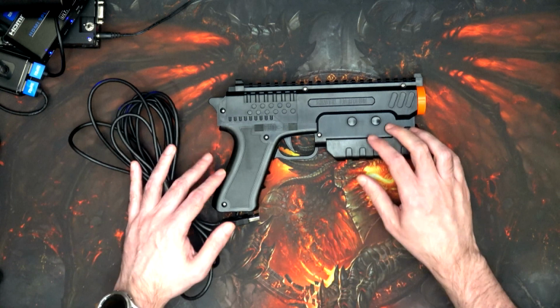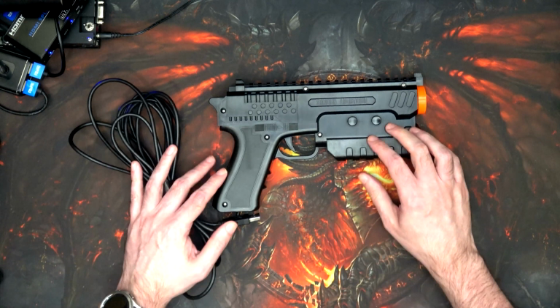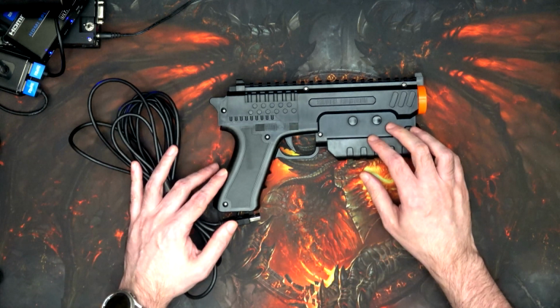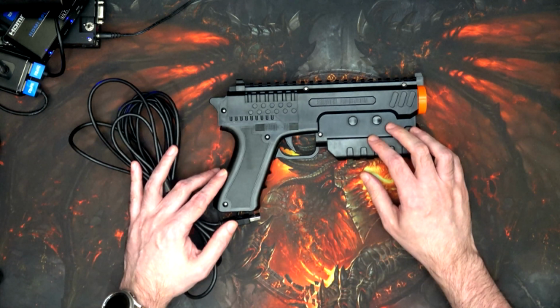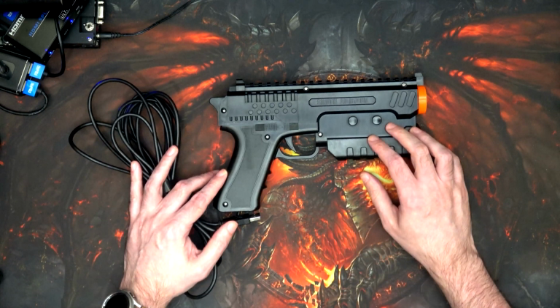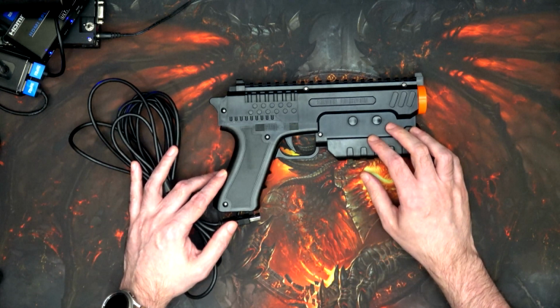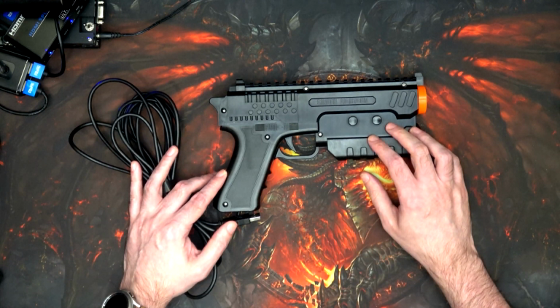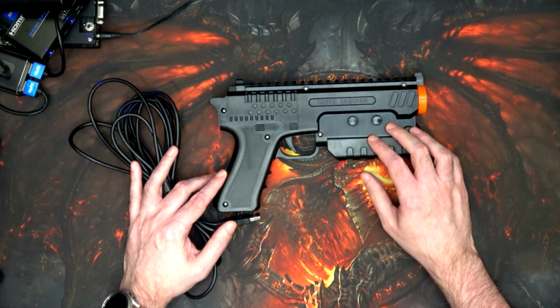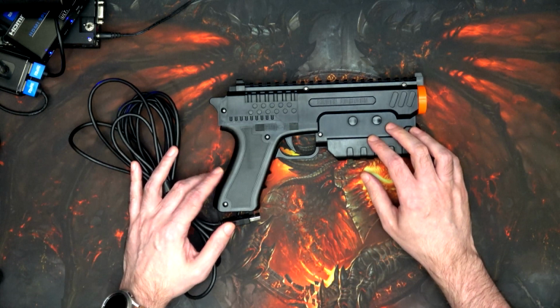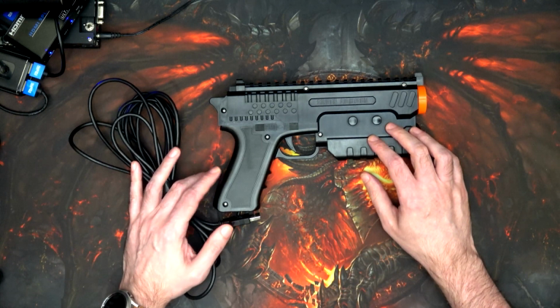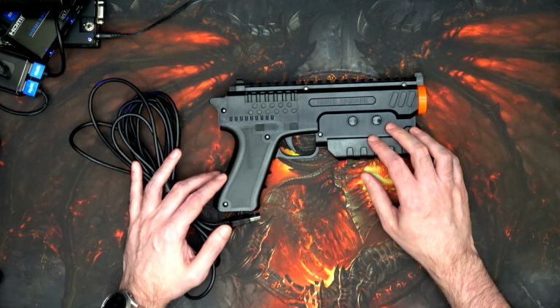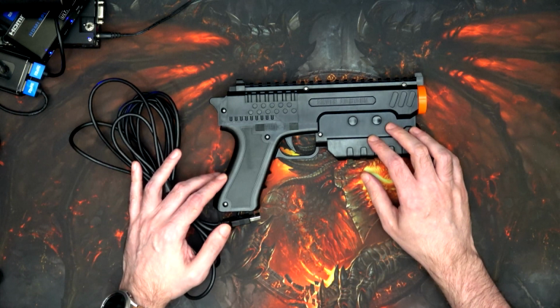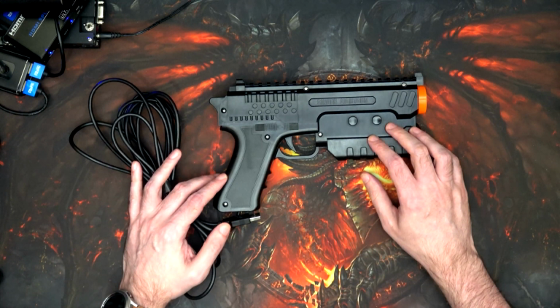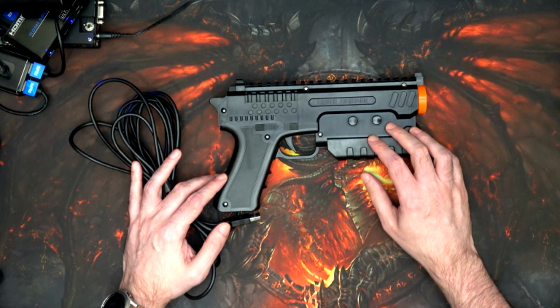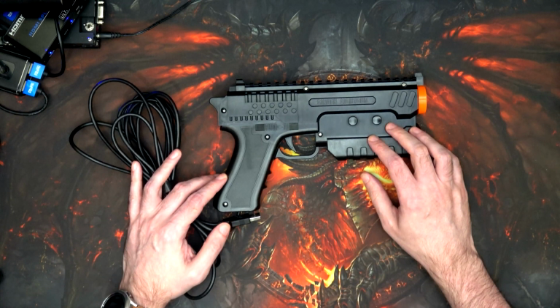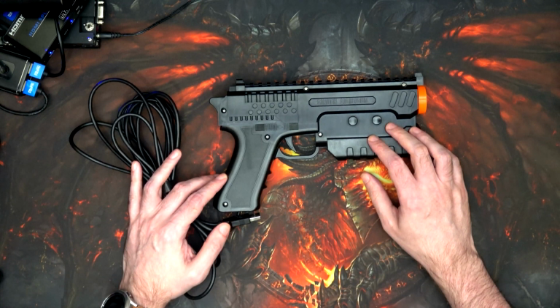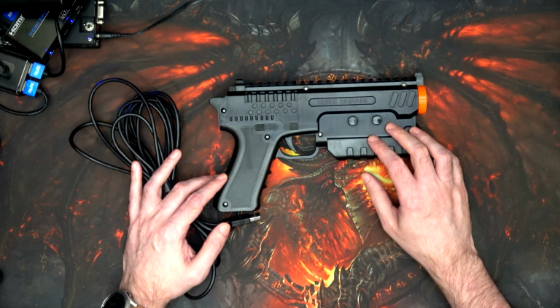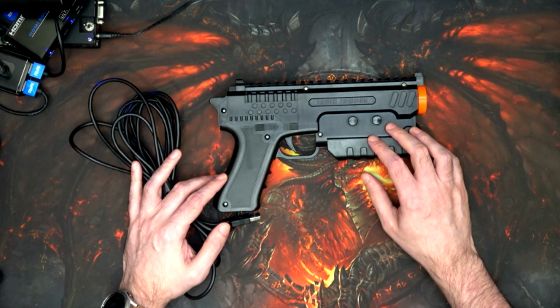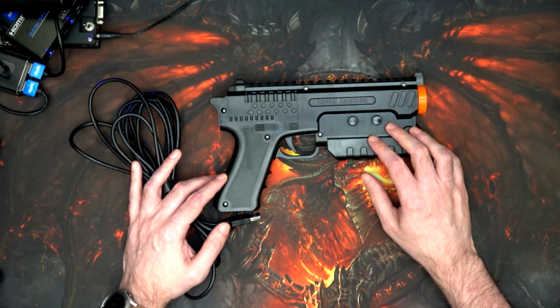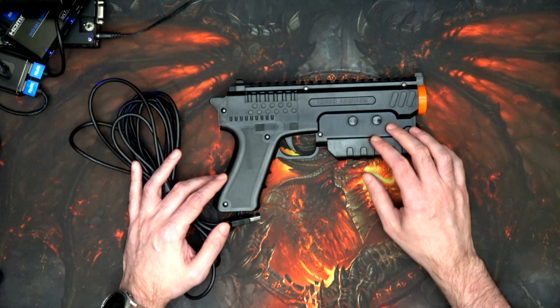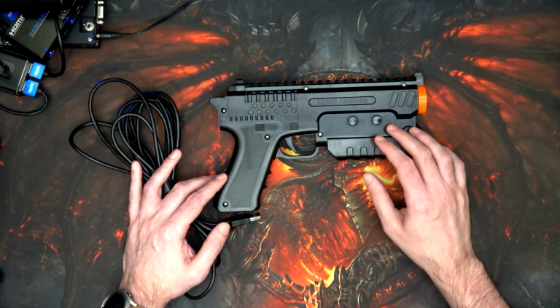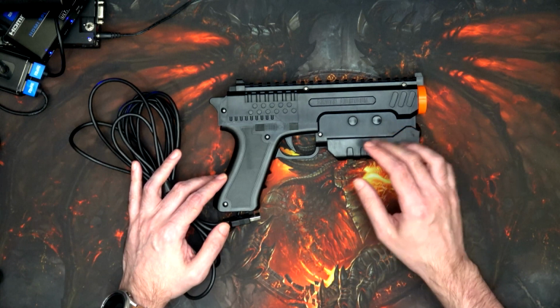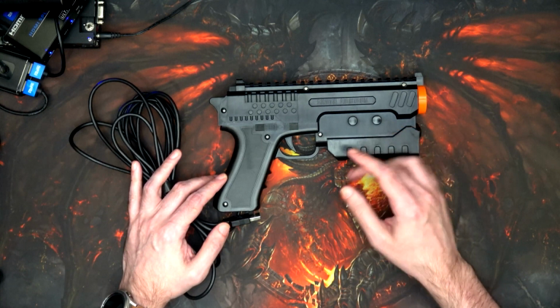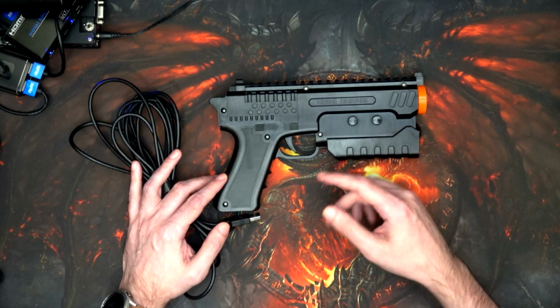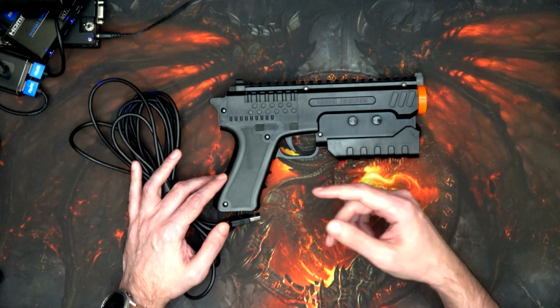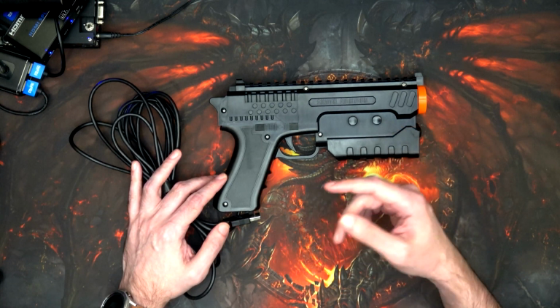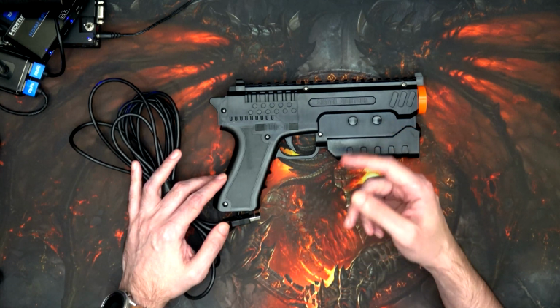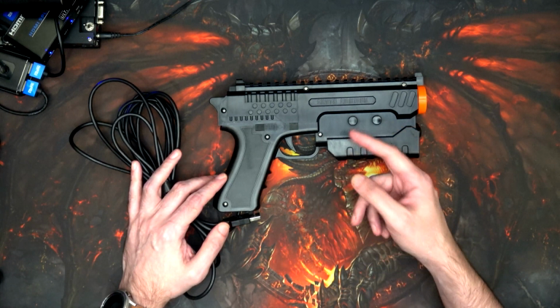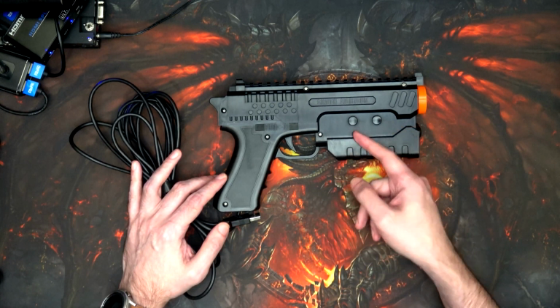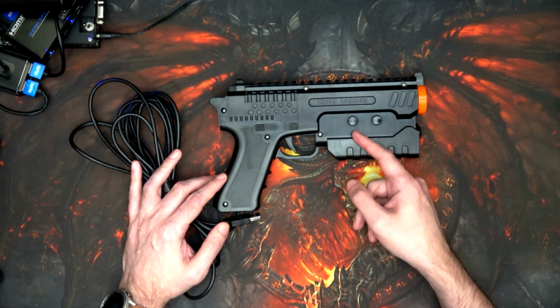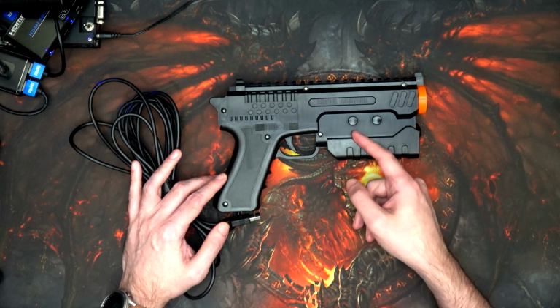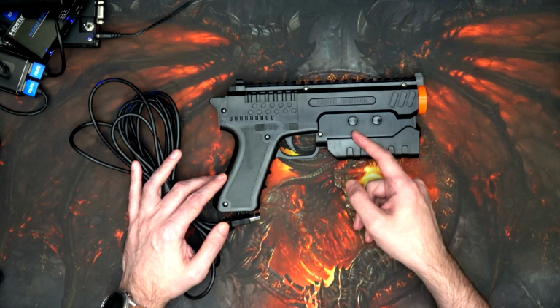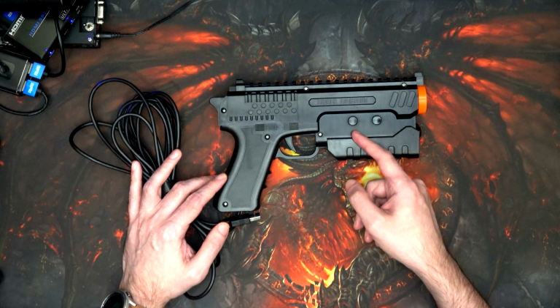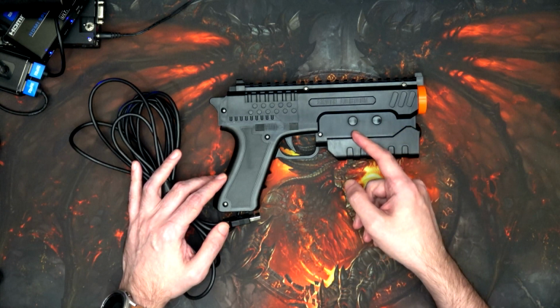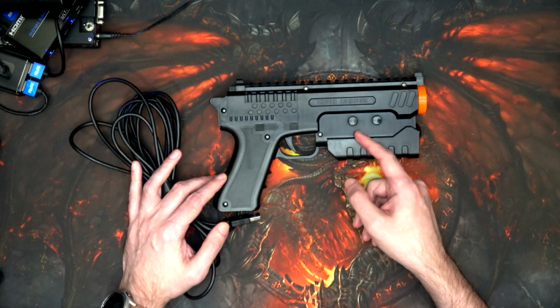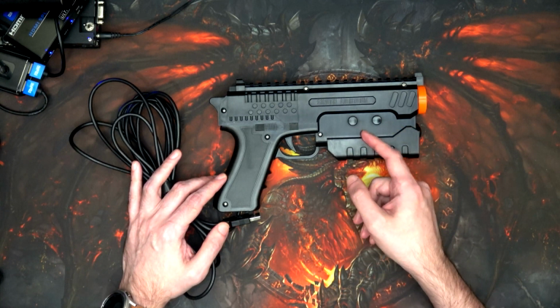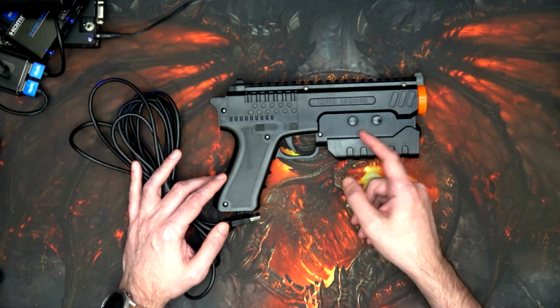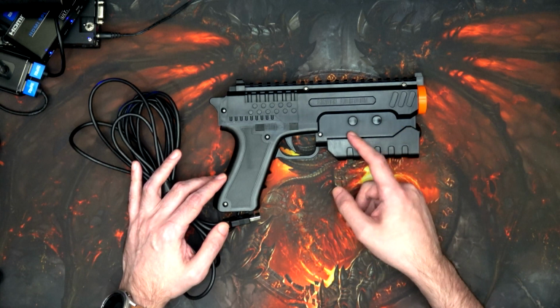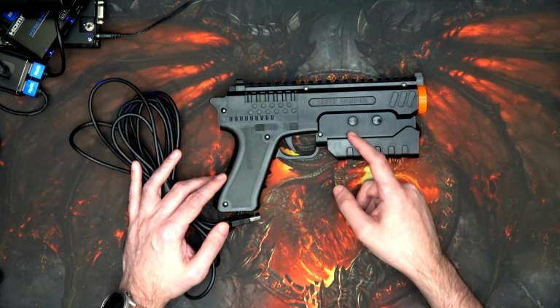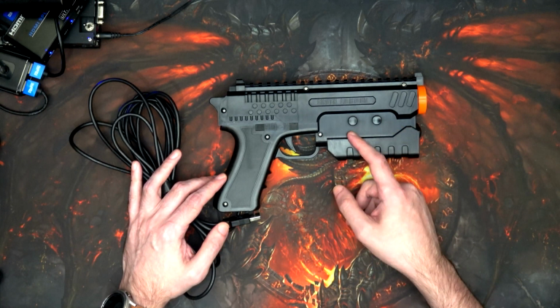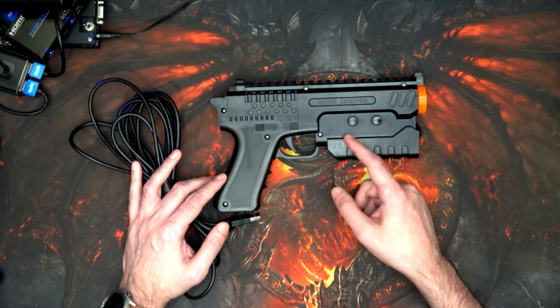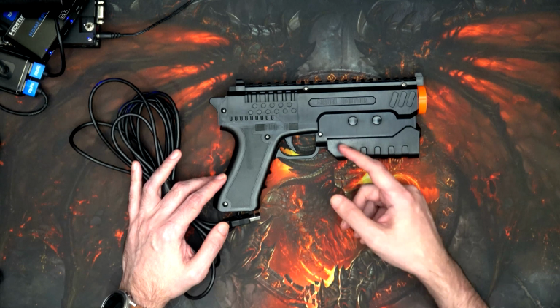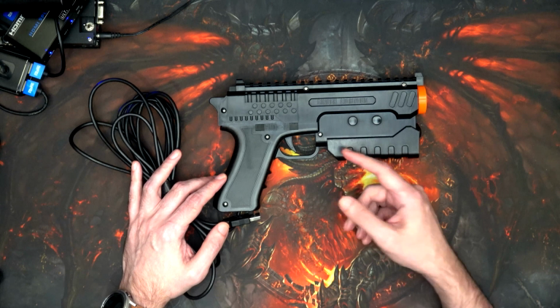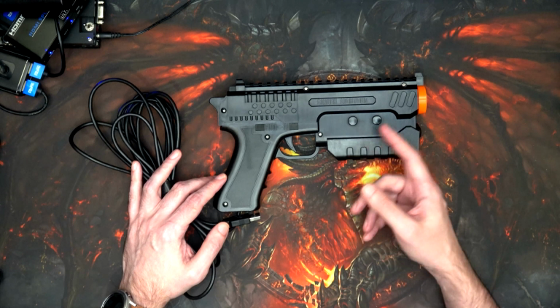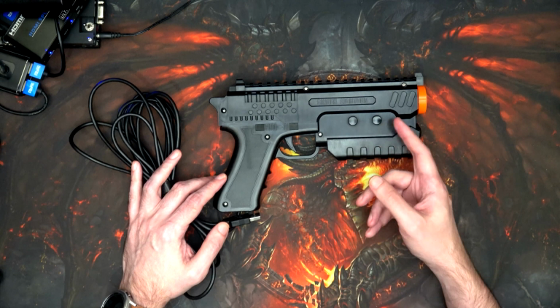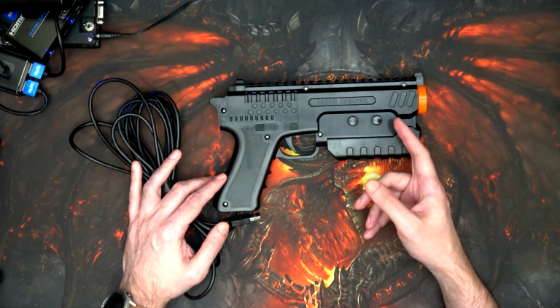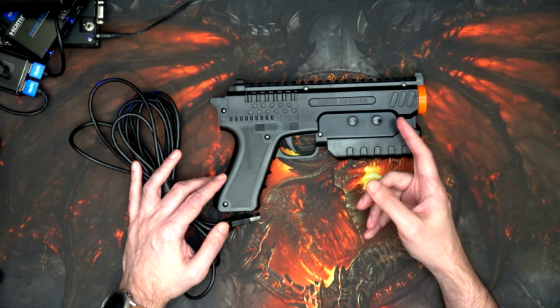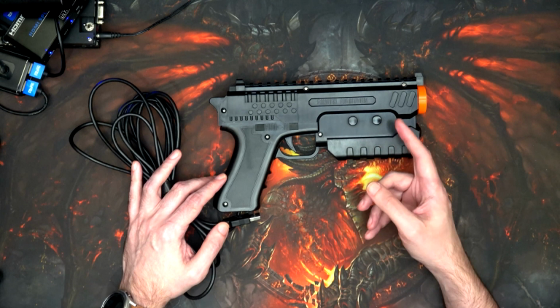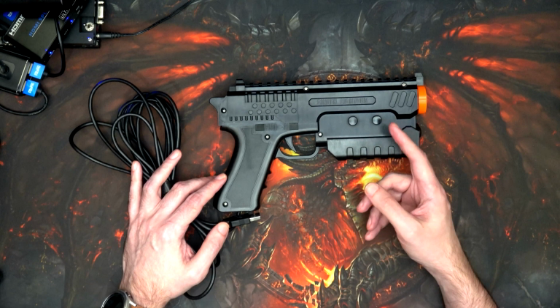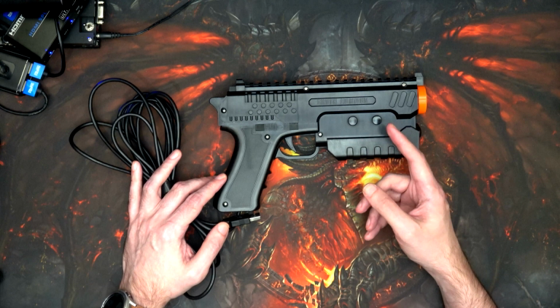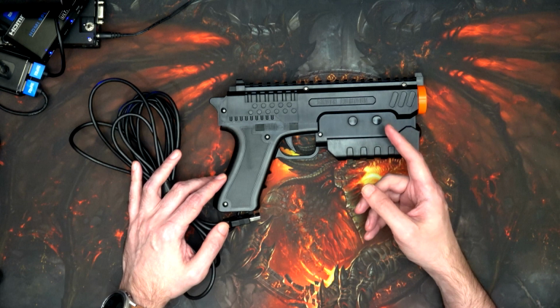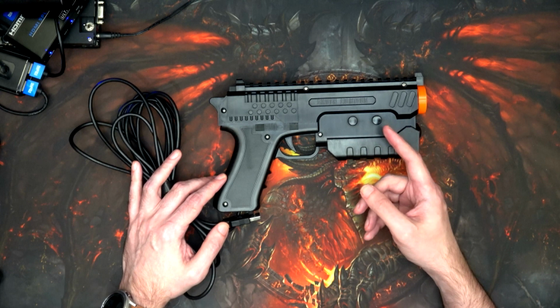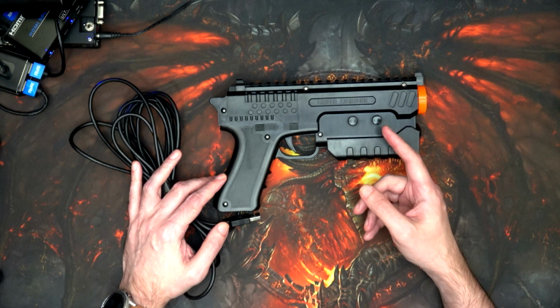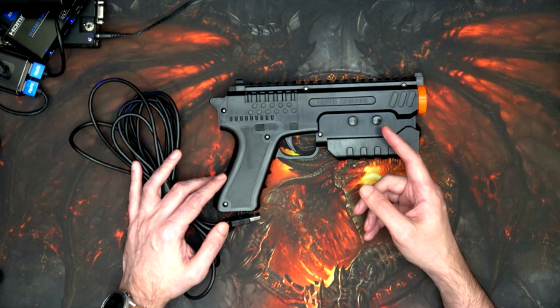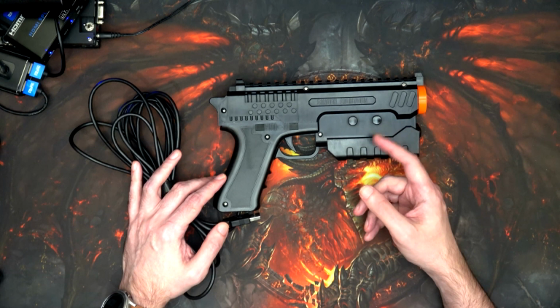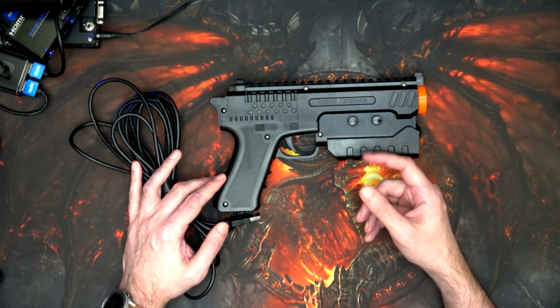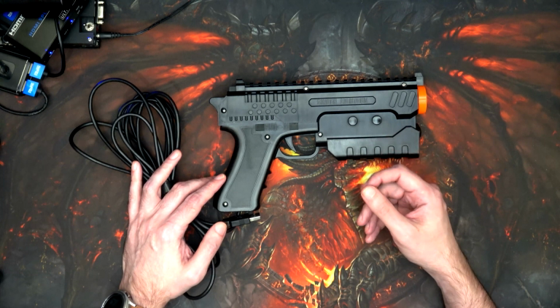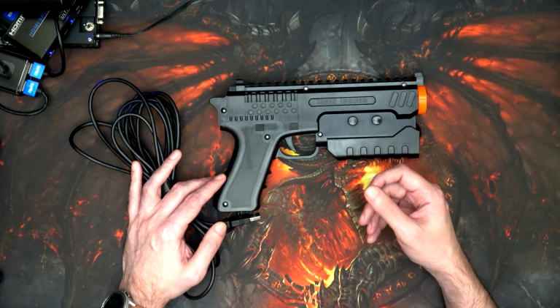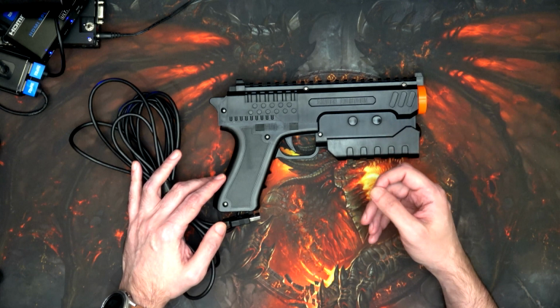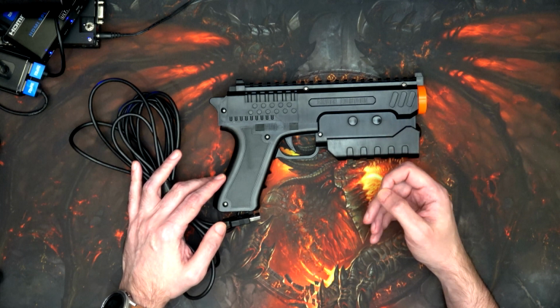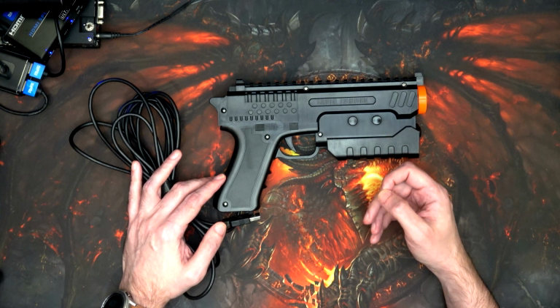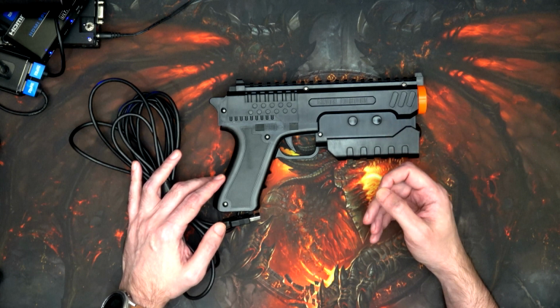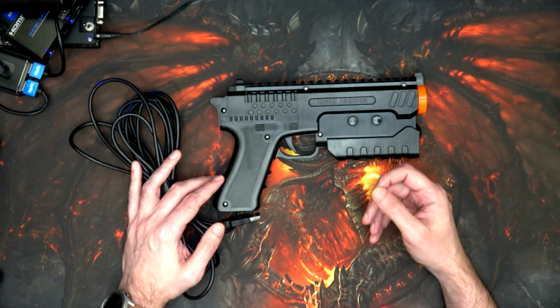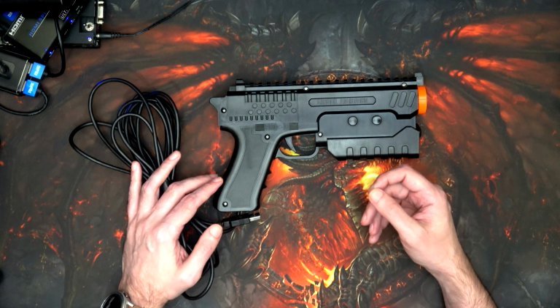So you've got yourself a light gun, but you don't want to press any of the buttons to reload your ammo — what are you going to do?